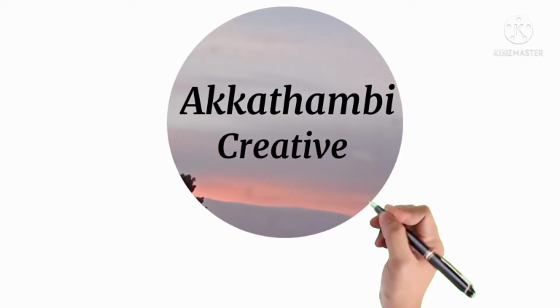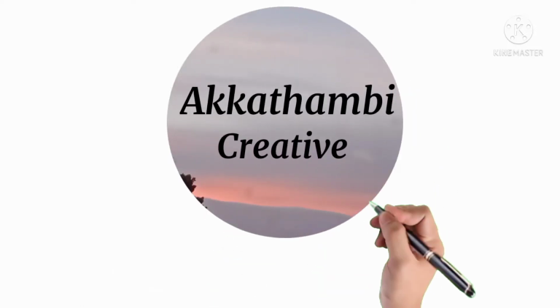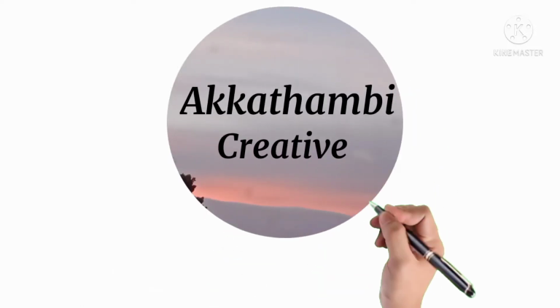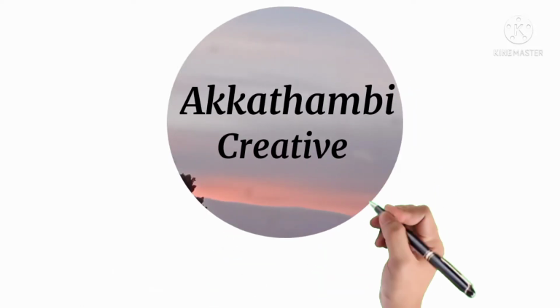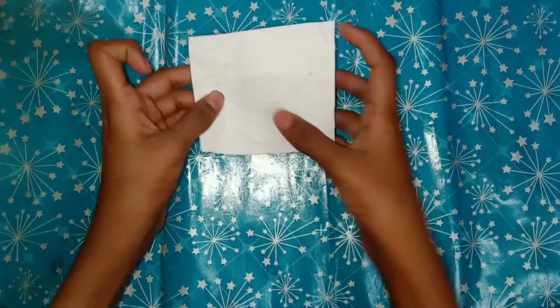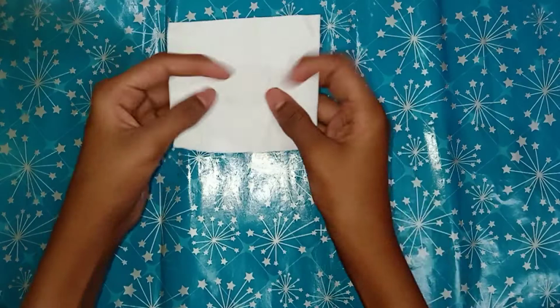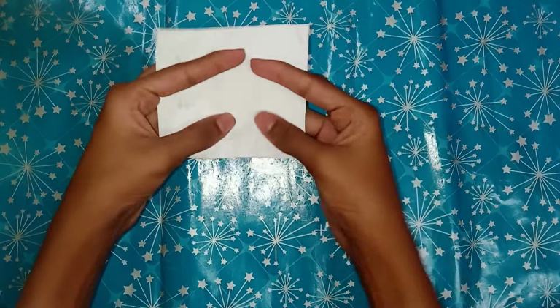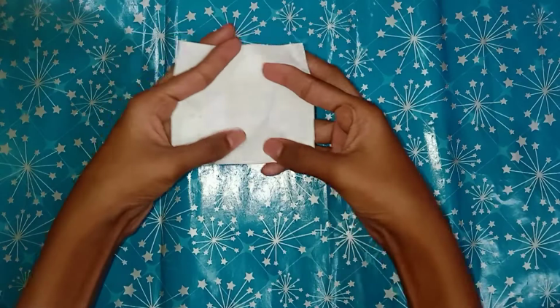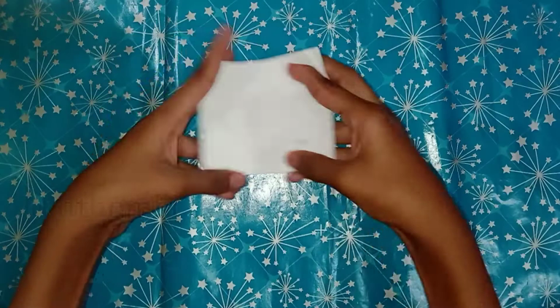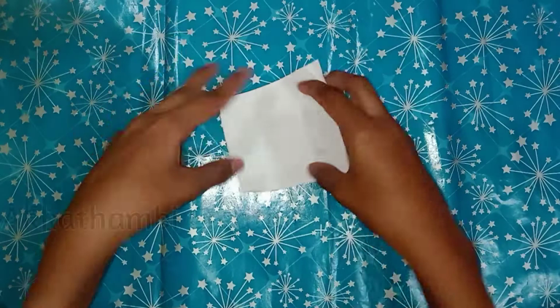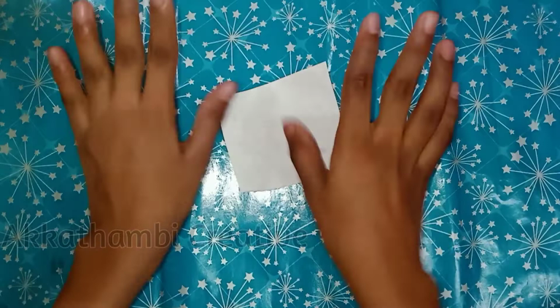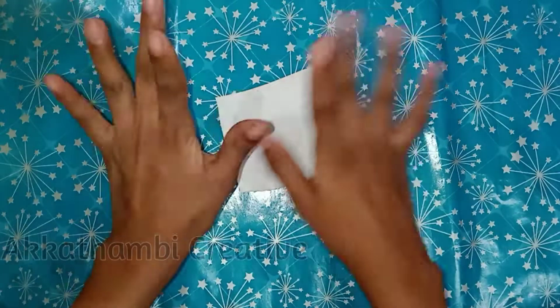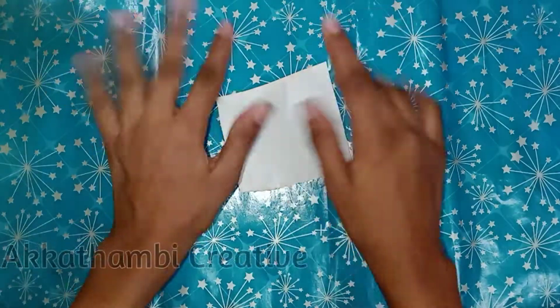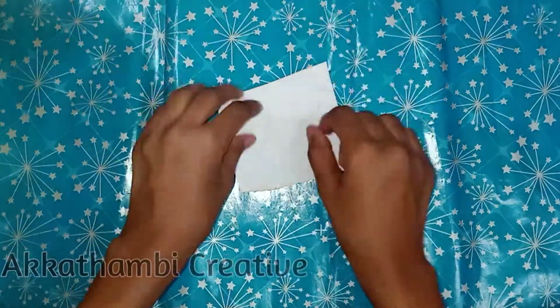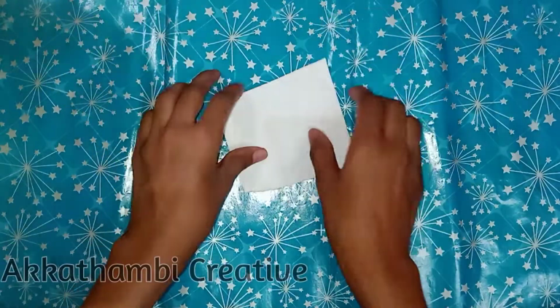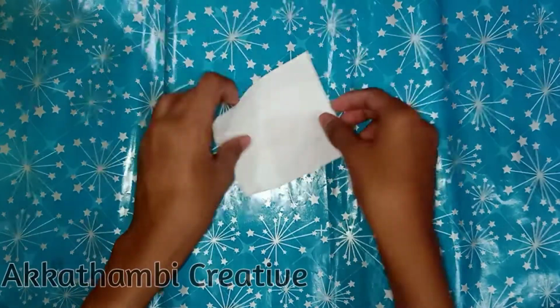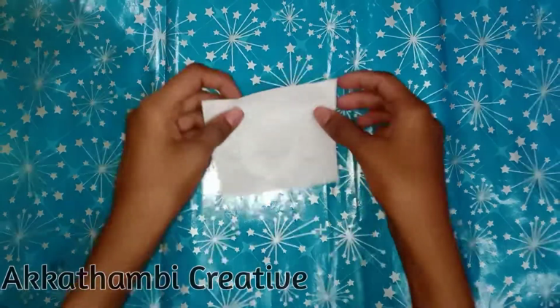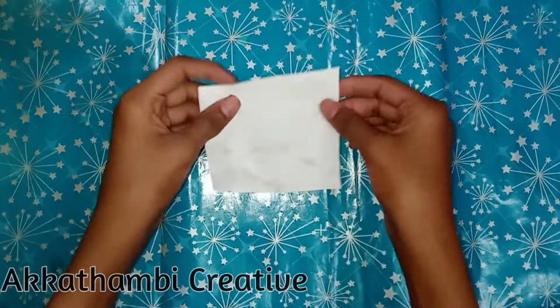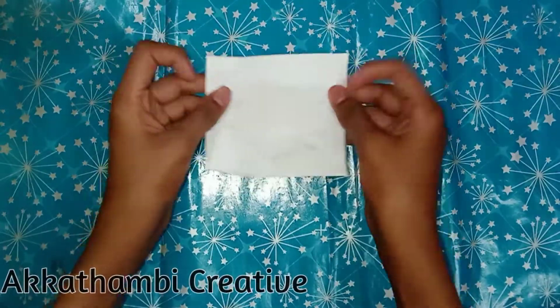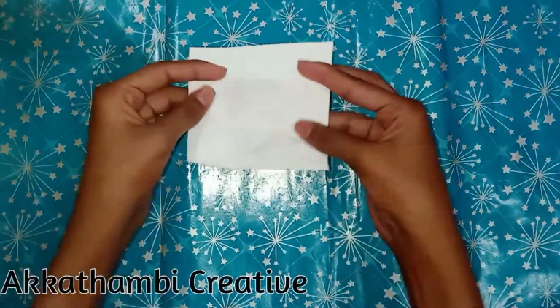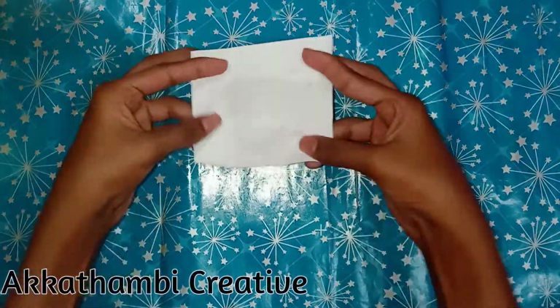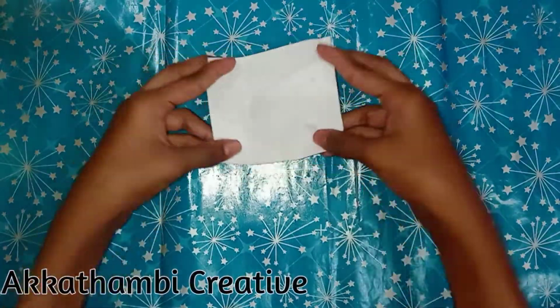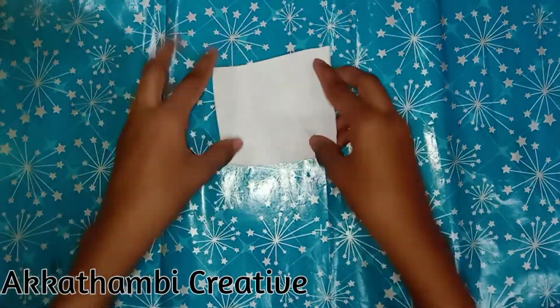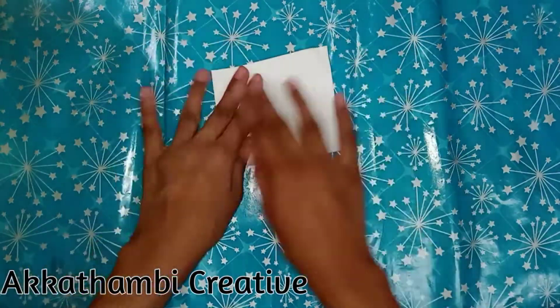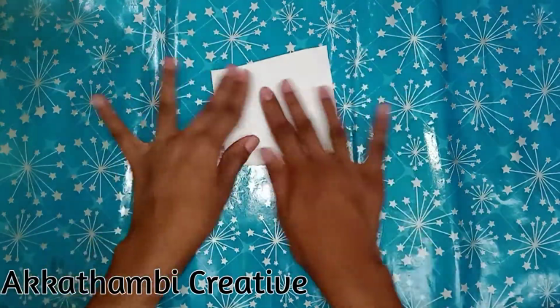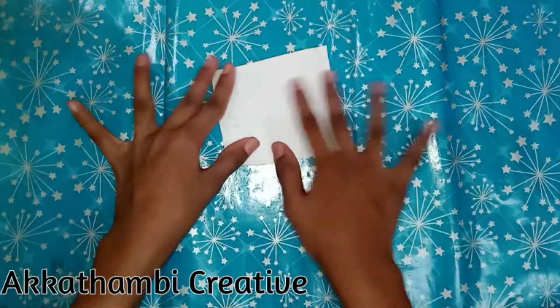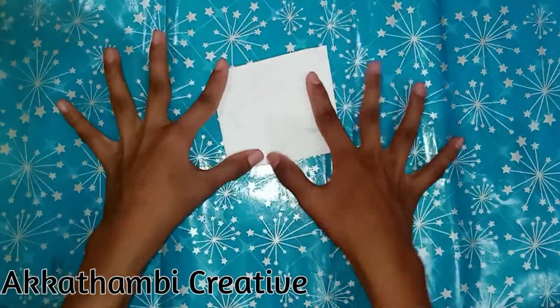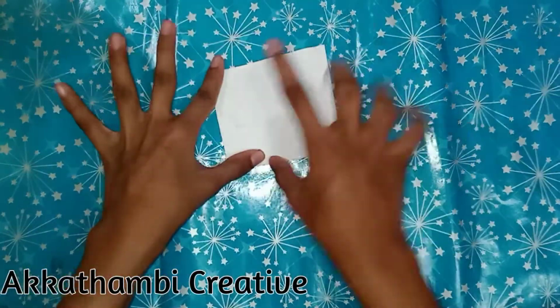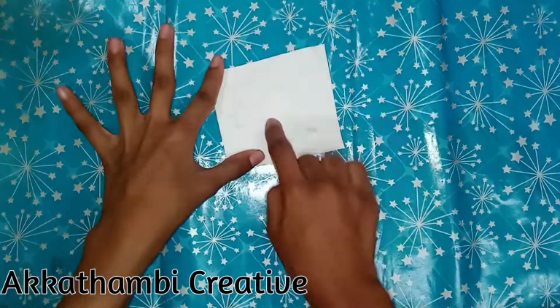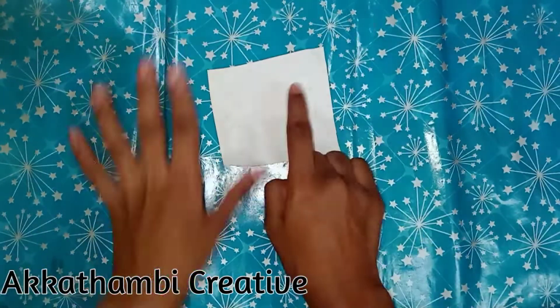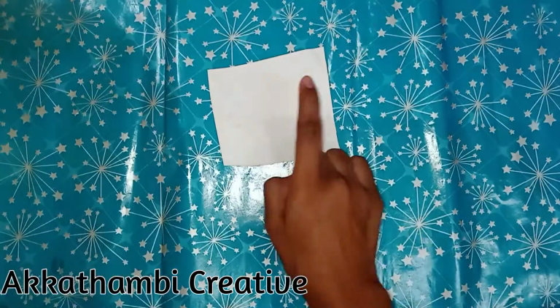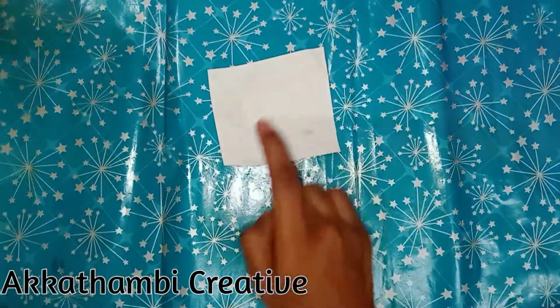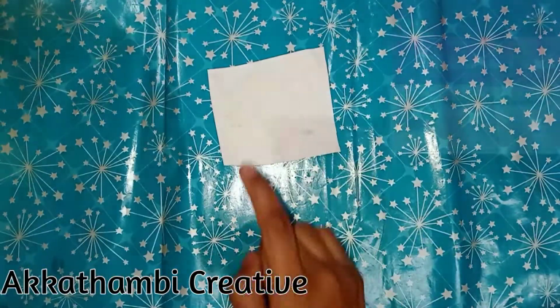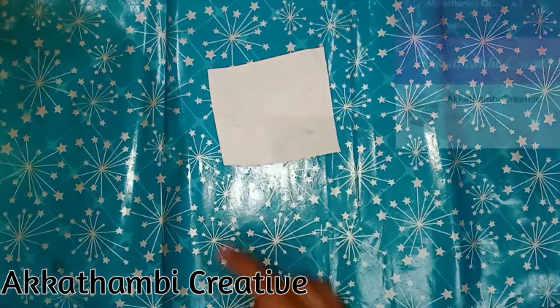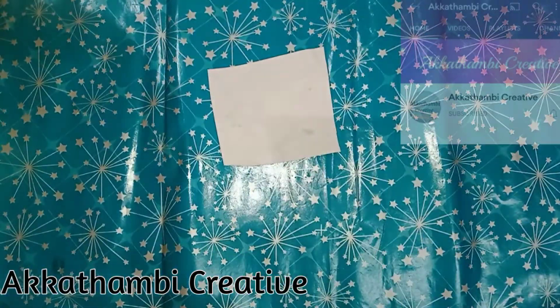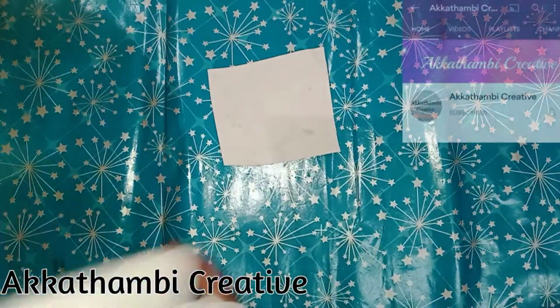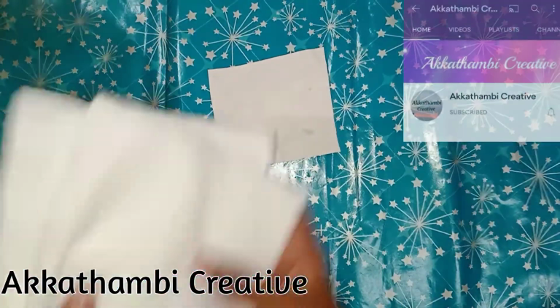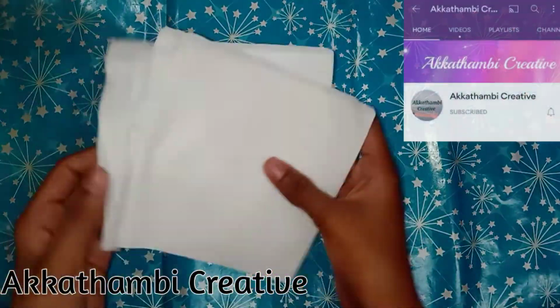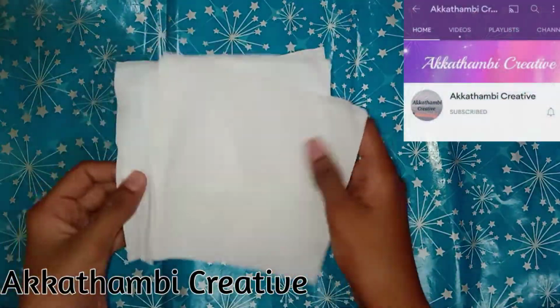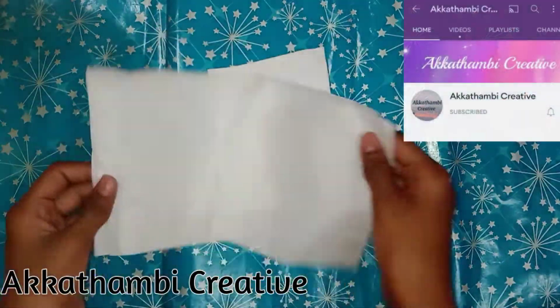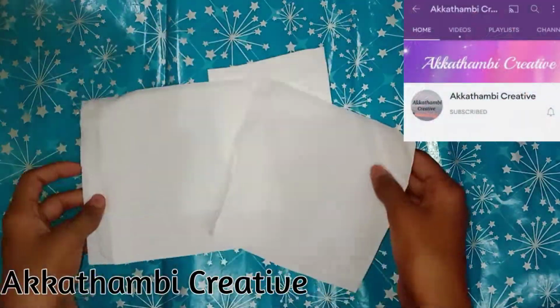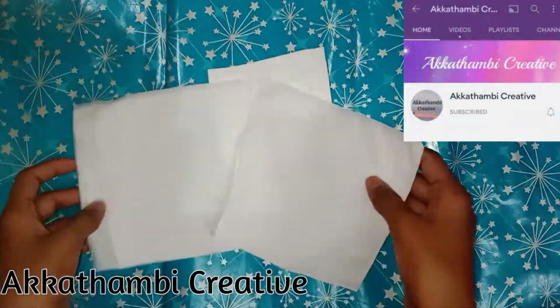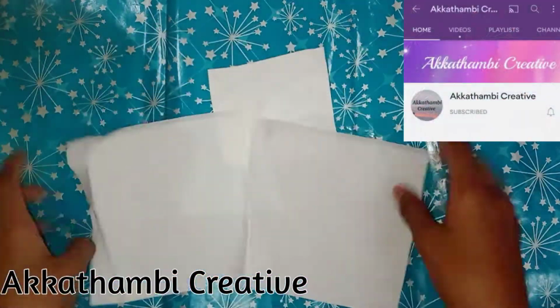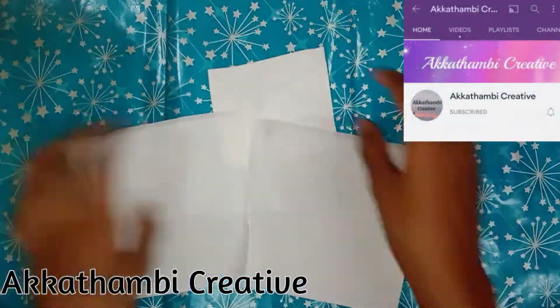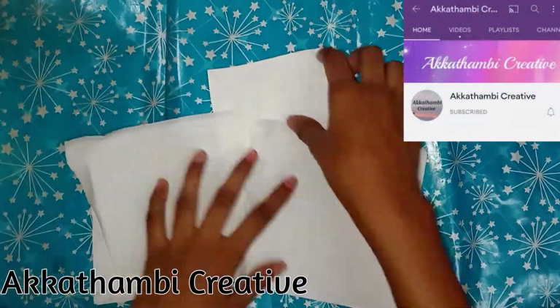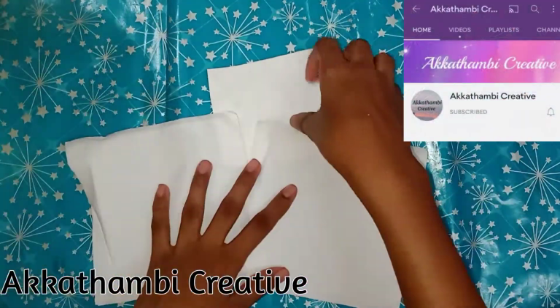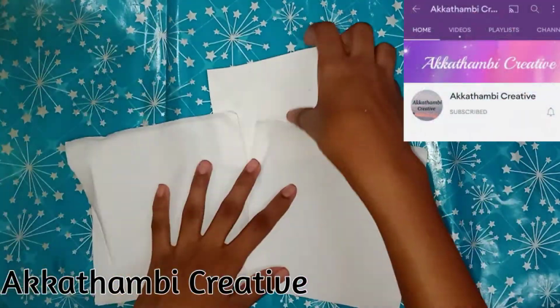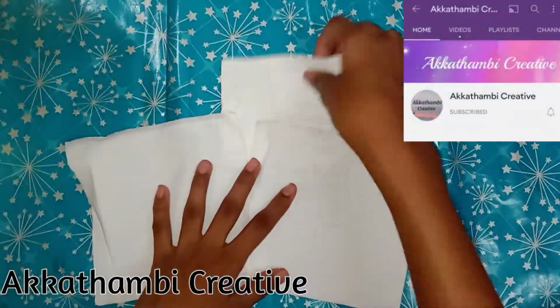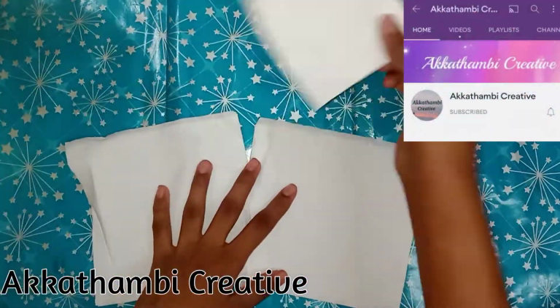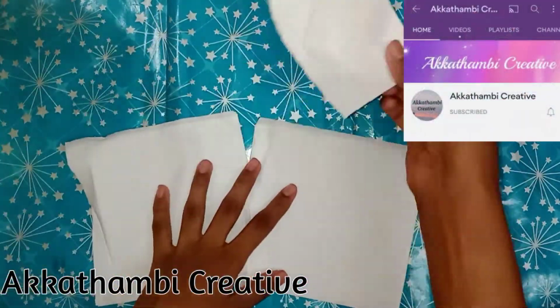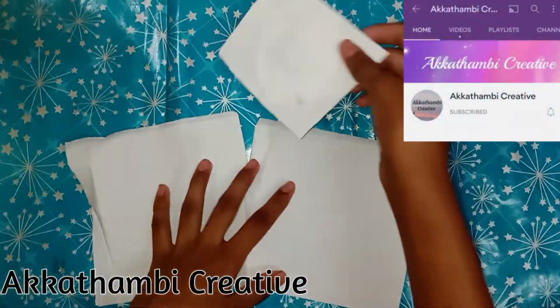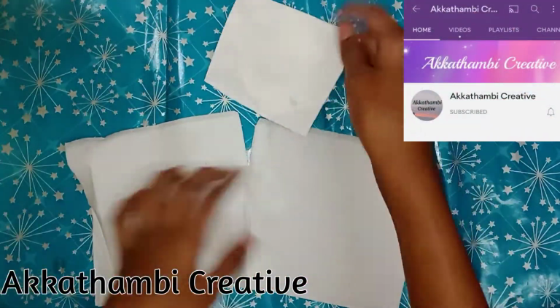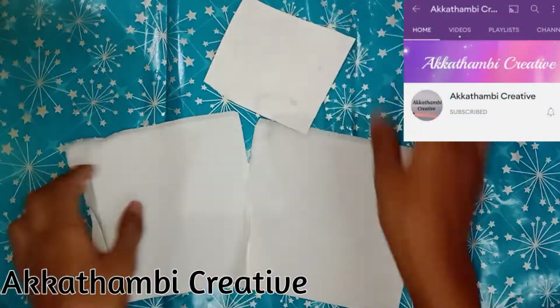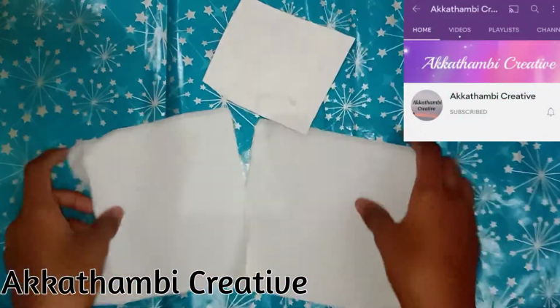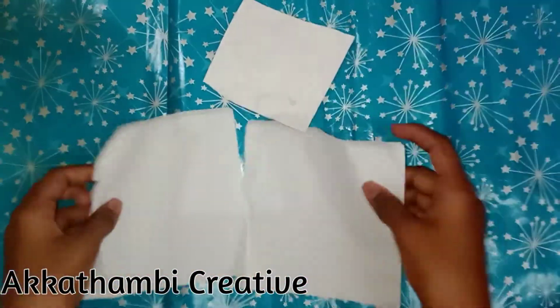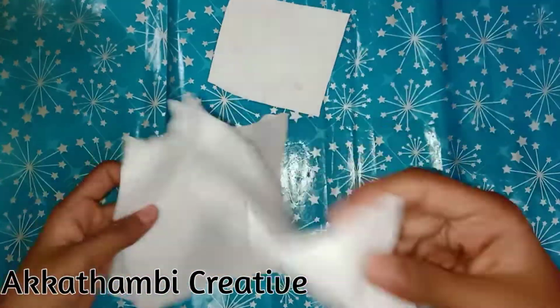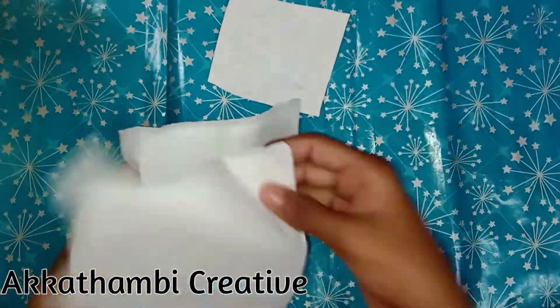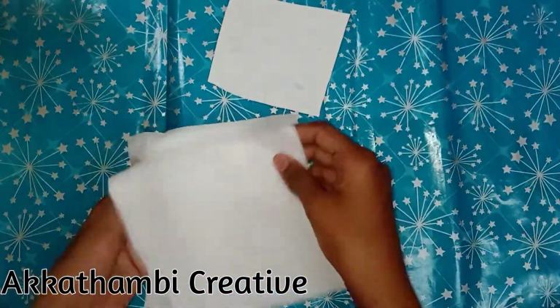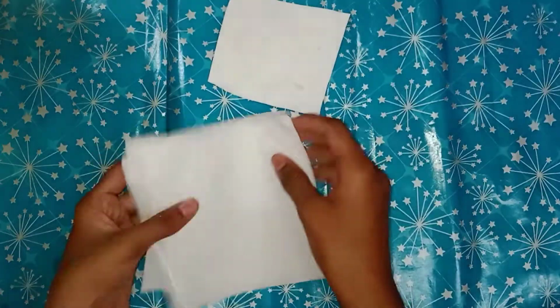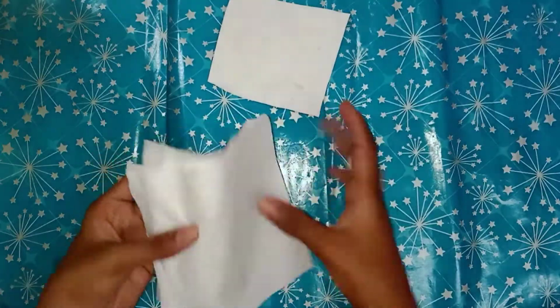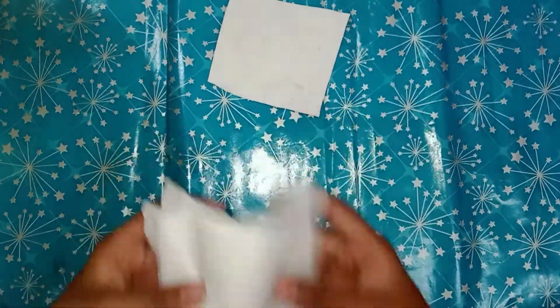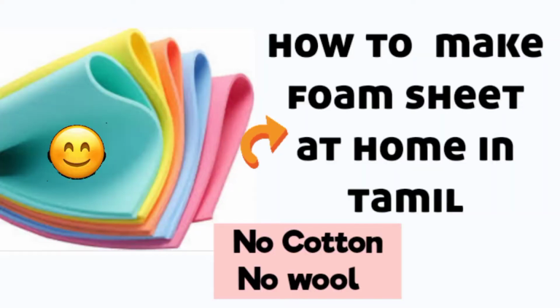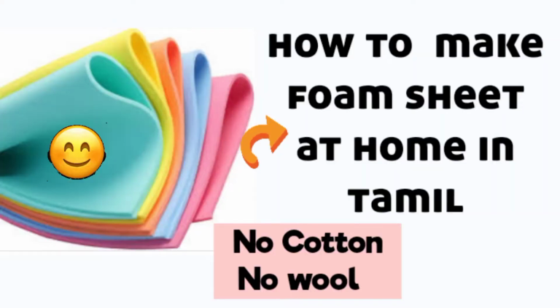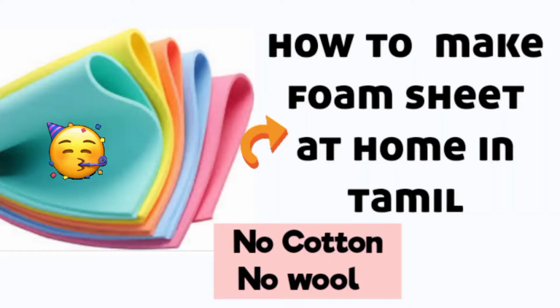Hi, welcome back to Akadami Creative. You can subscribe to our channel by clicking on the subscribe button.